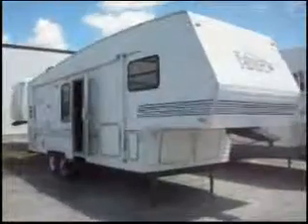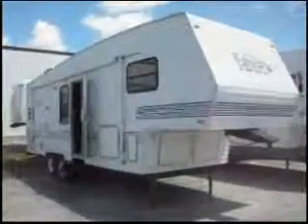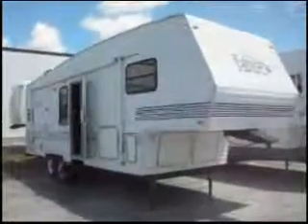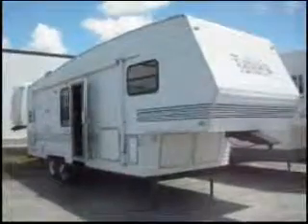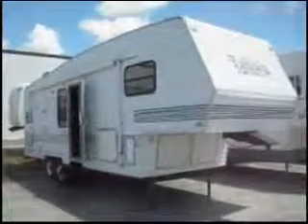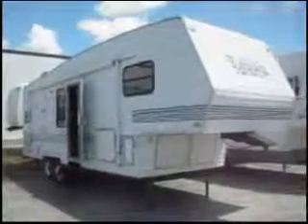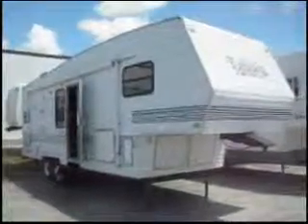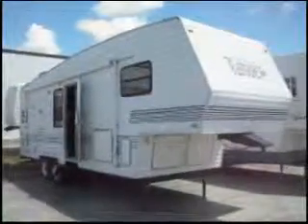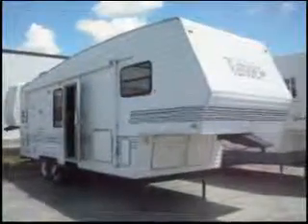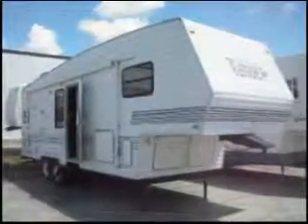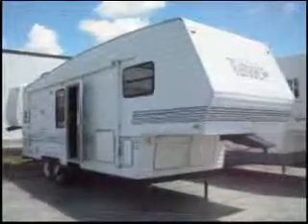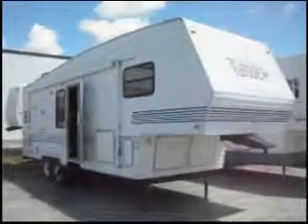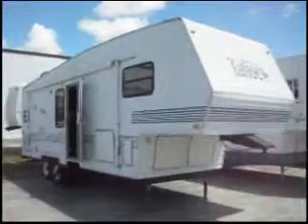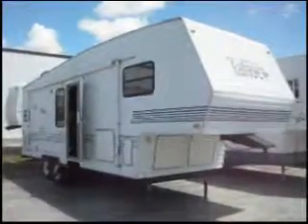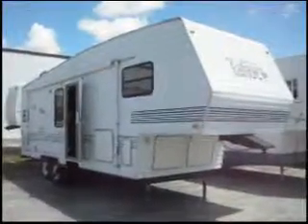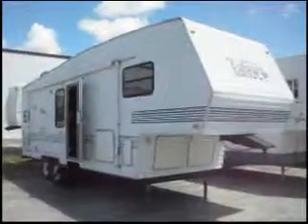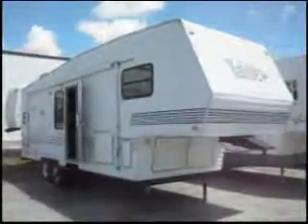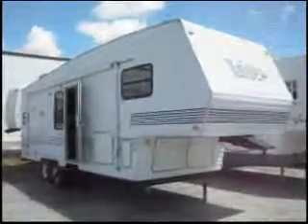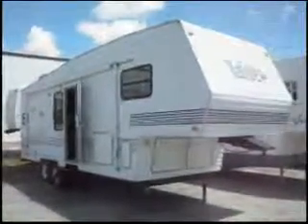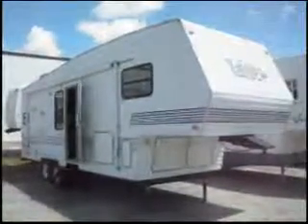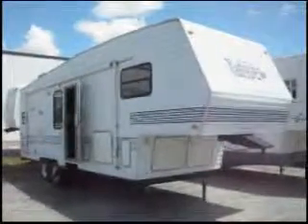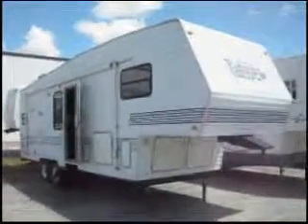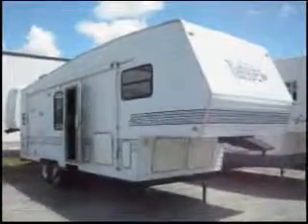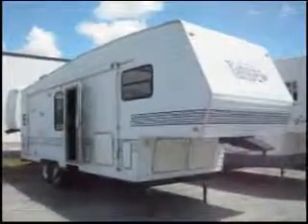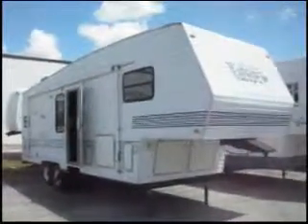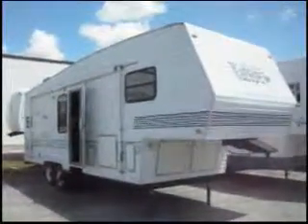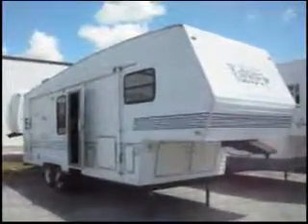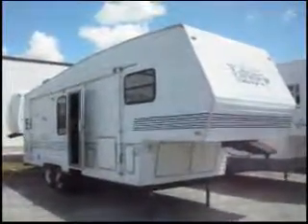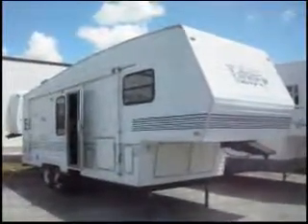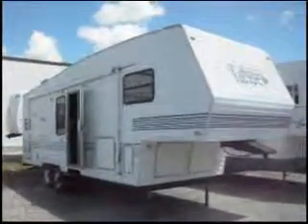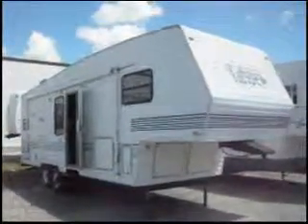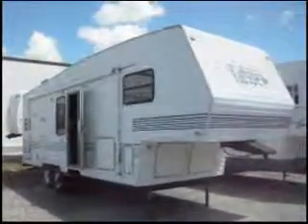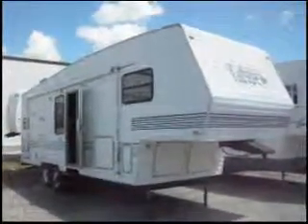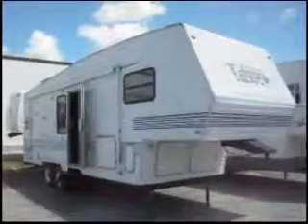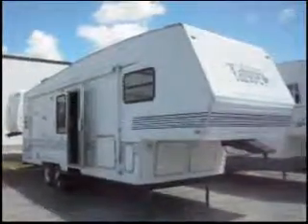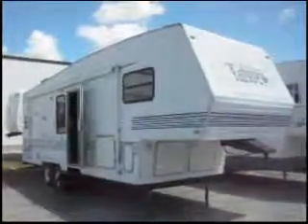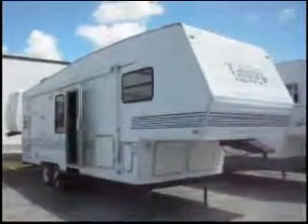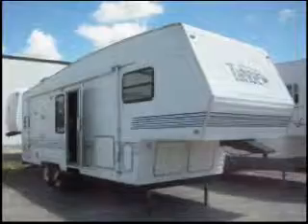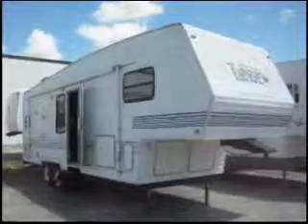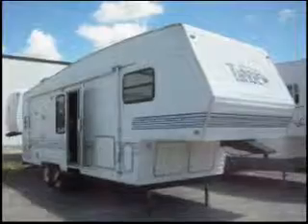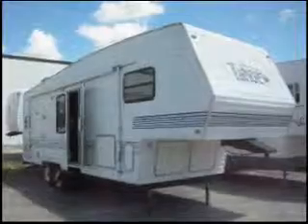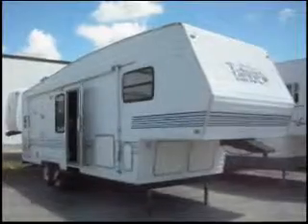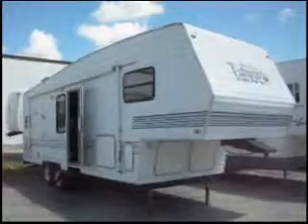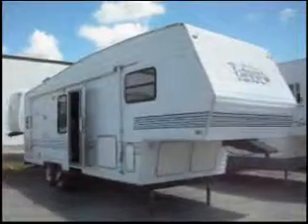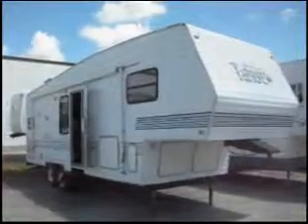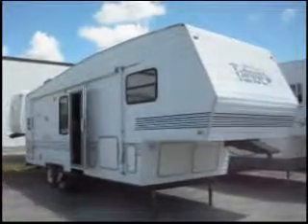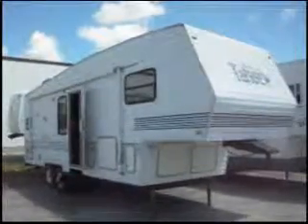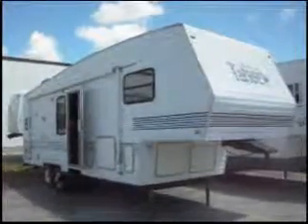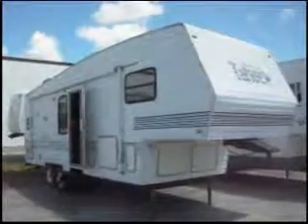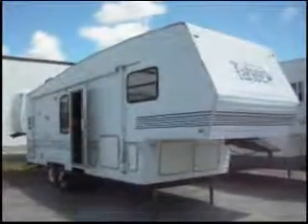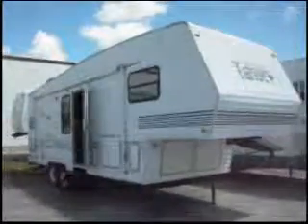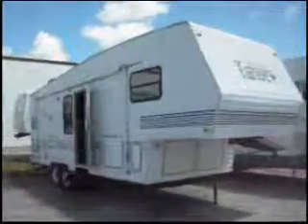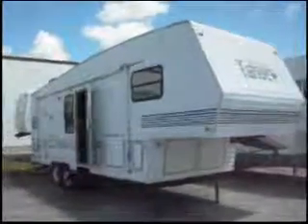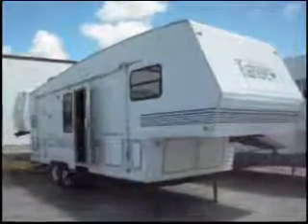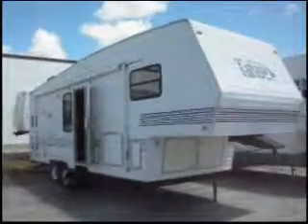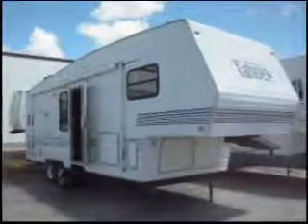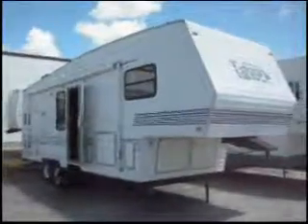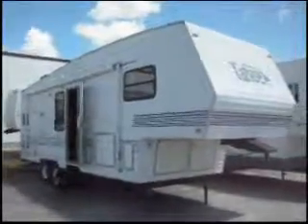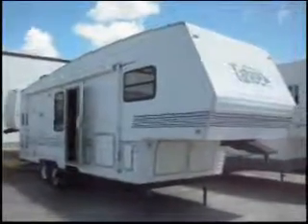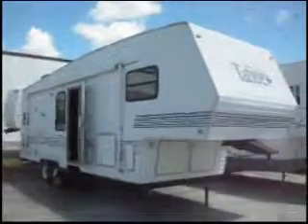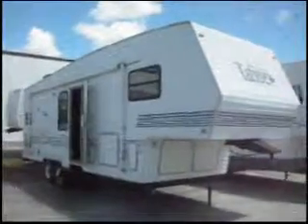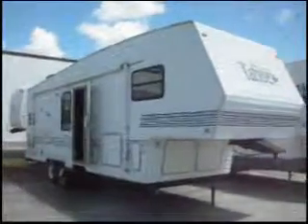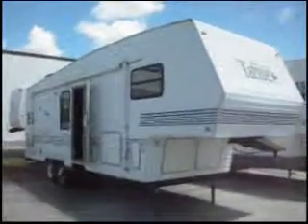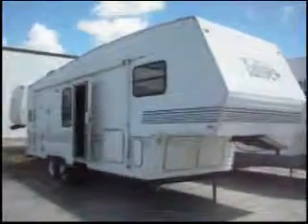This is a 2000 Thor Tahoe. It's a fifth wheel trailer. It's 29 feet long and it has one slide out.